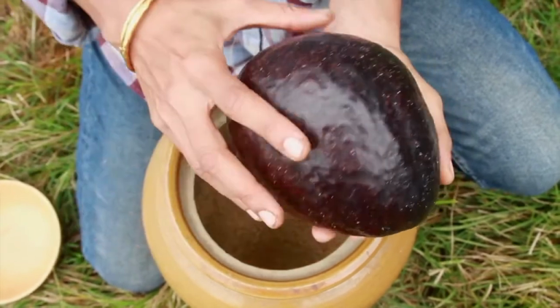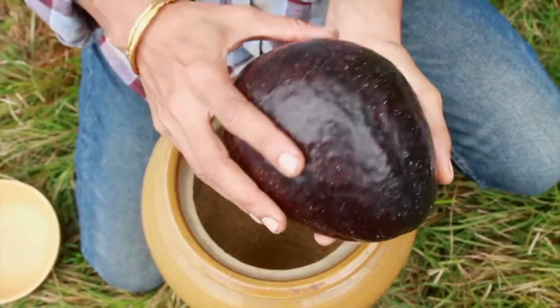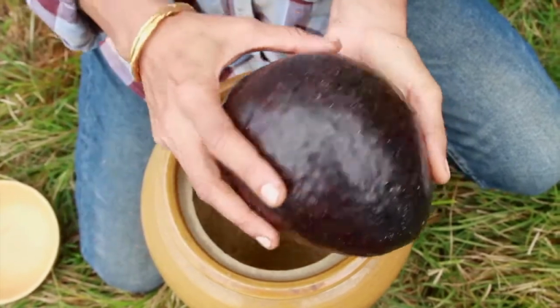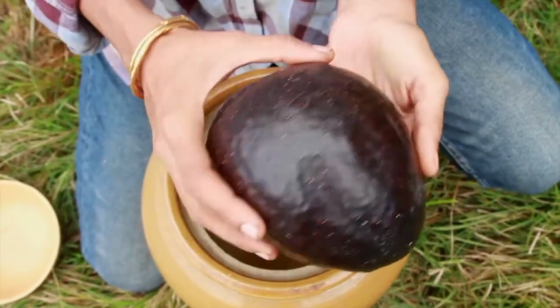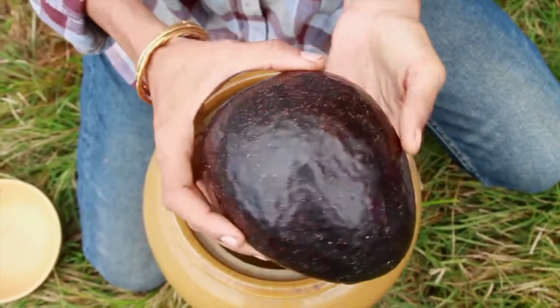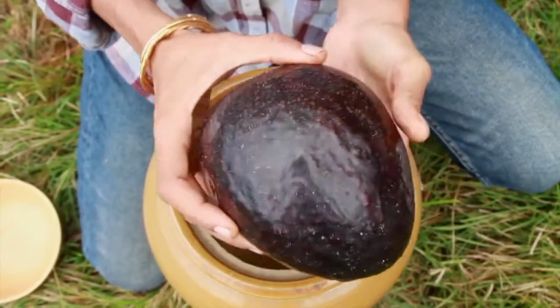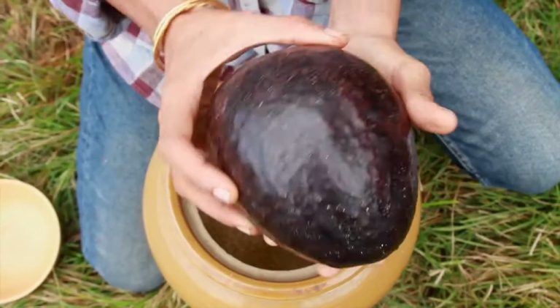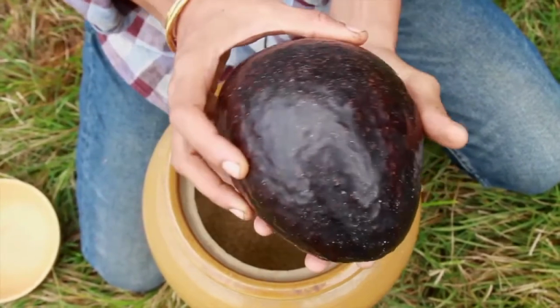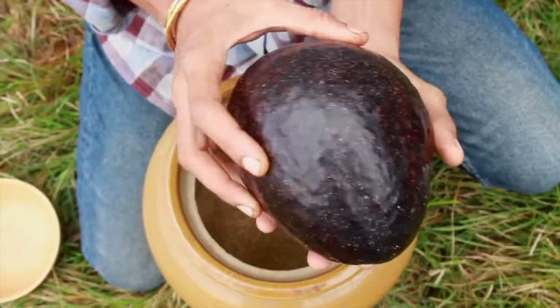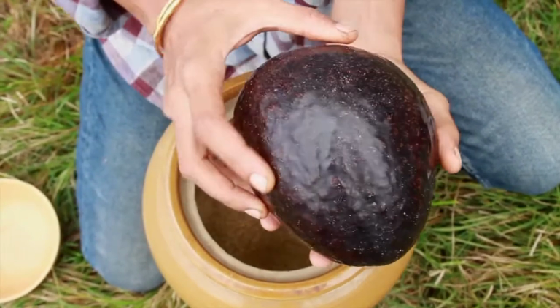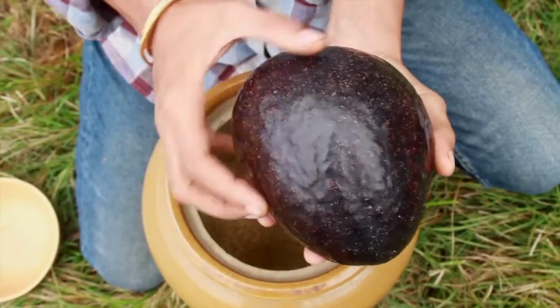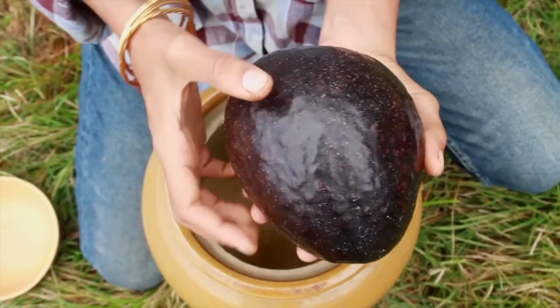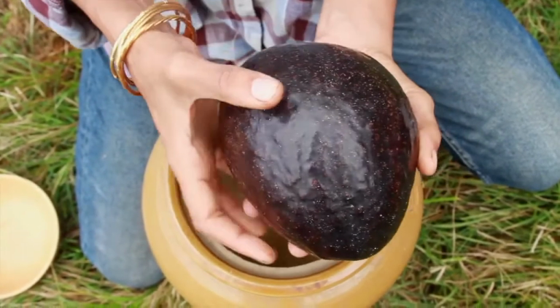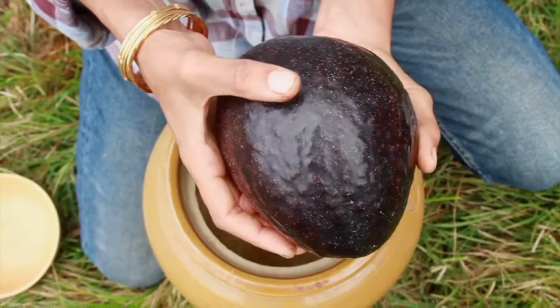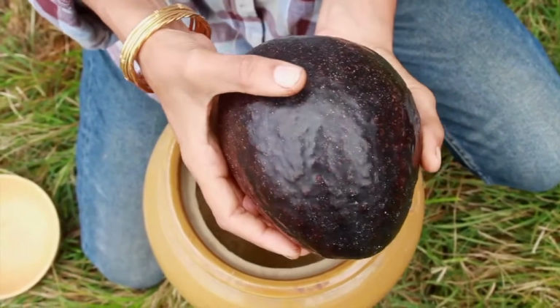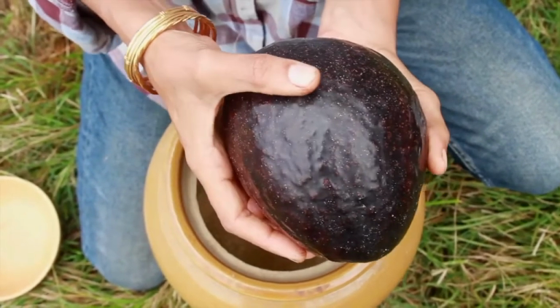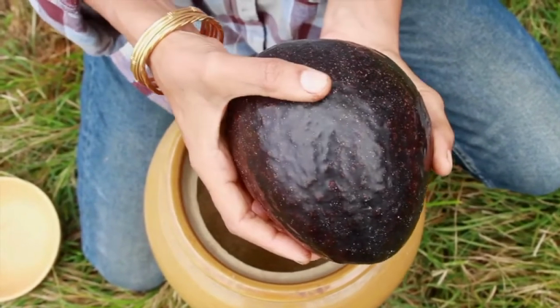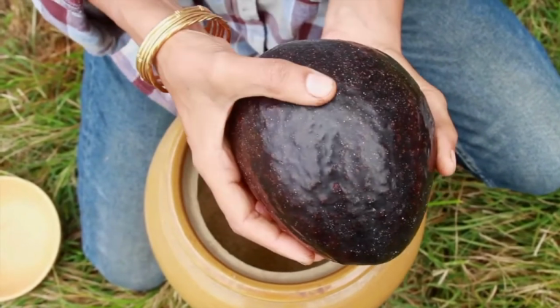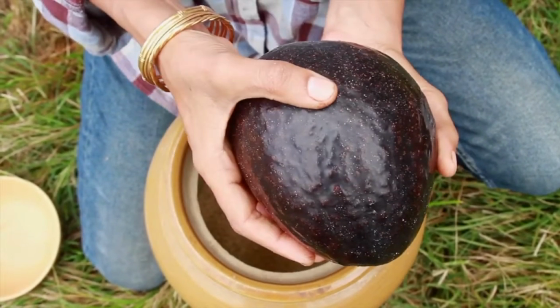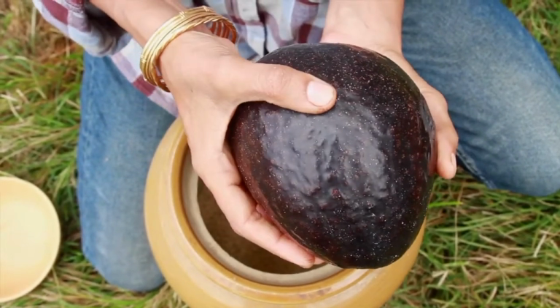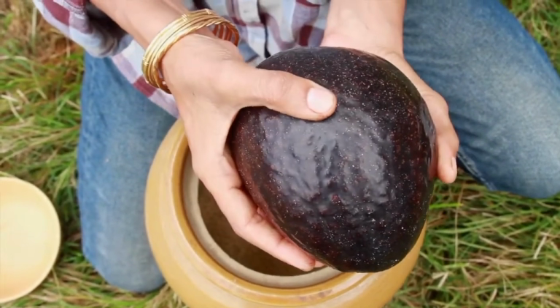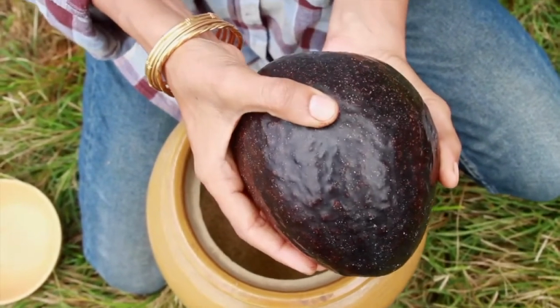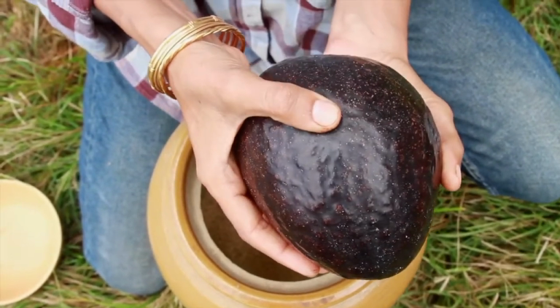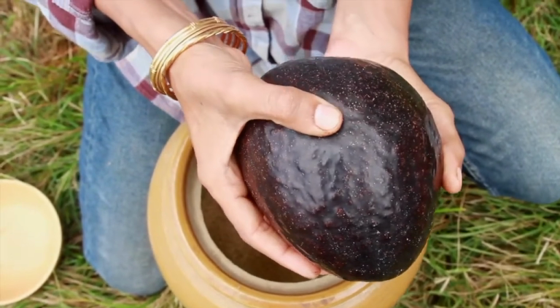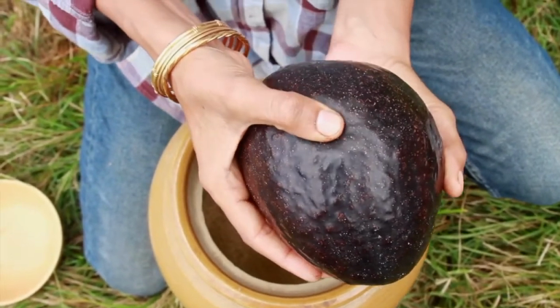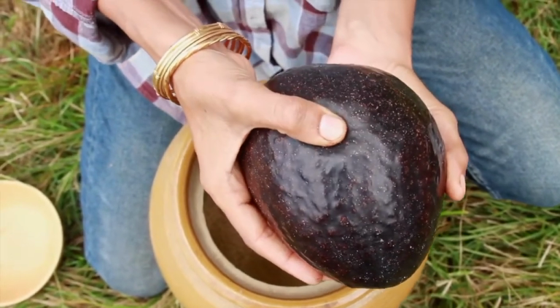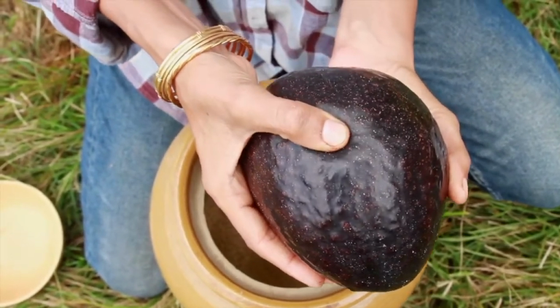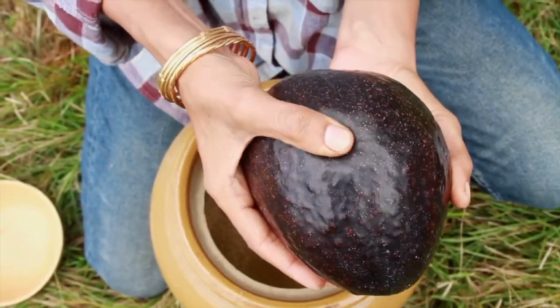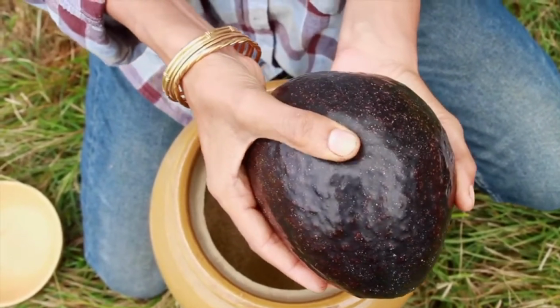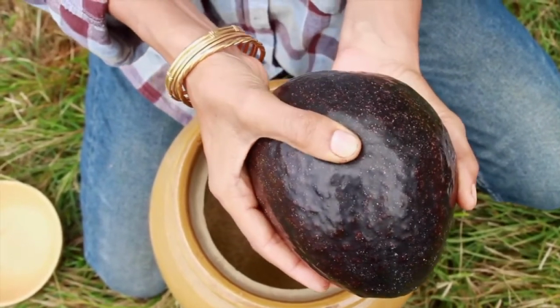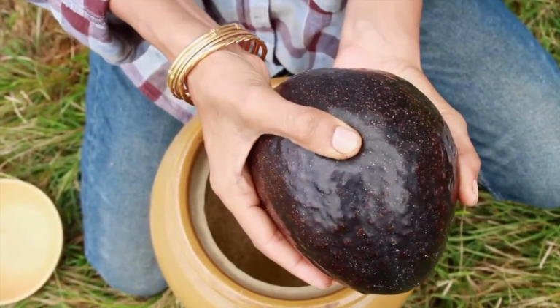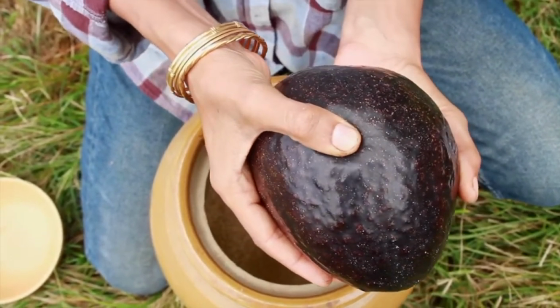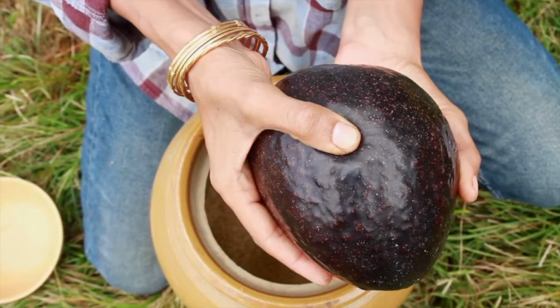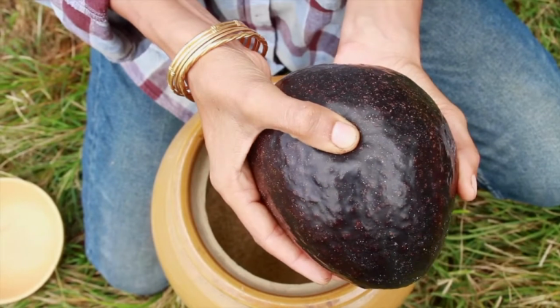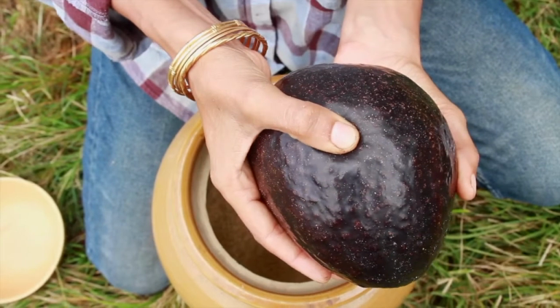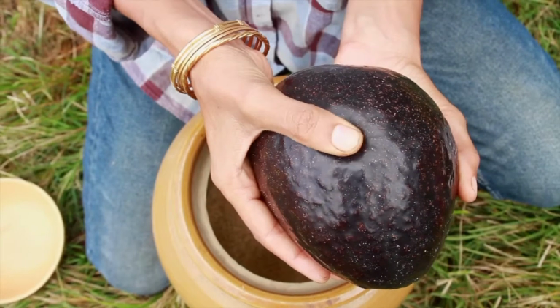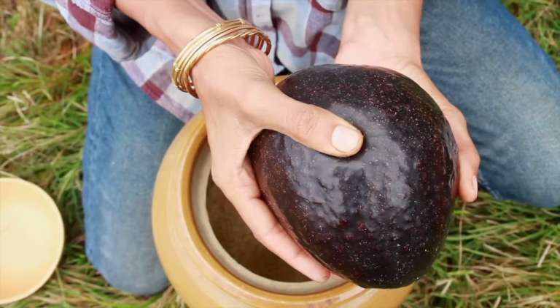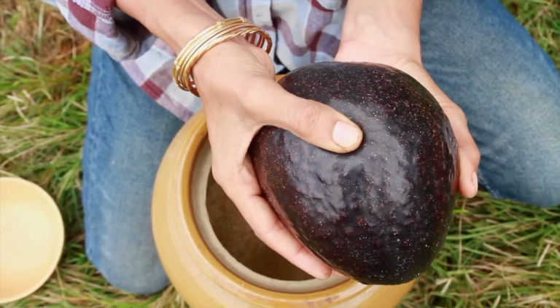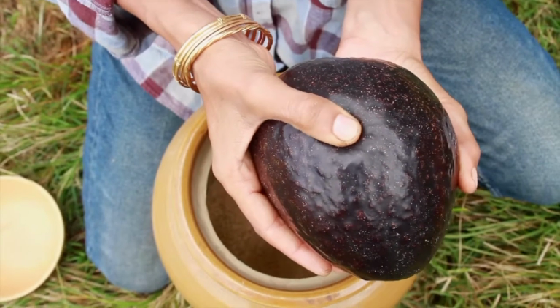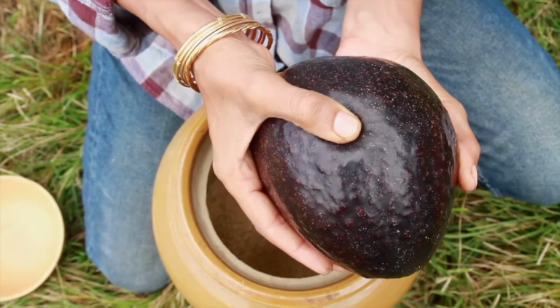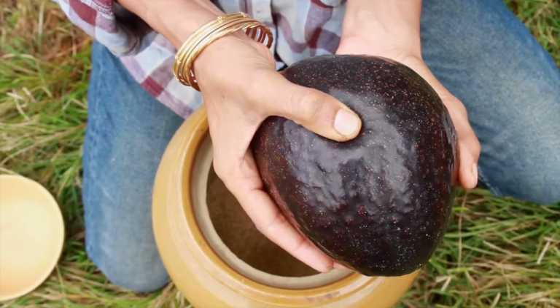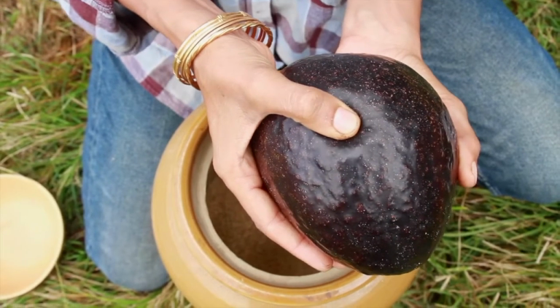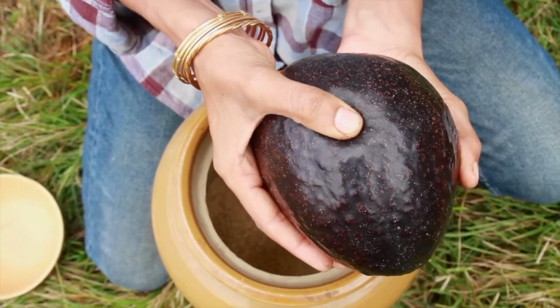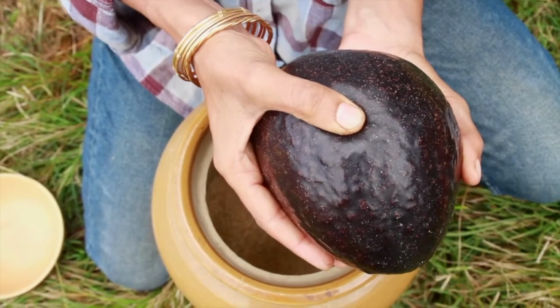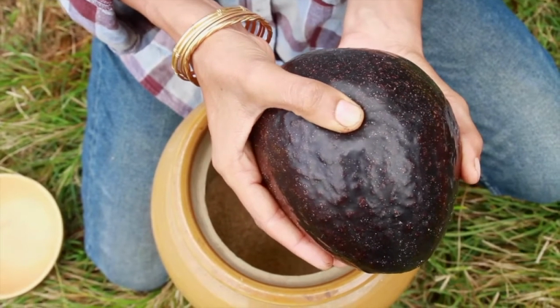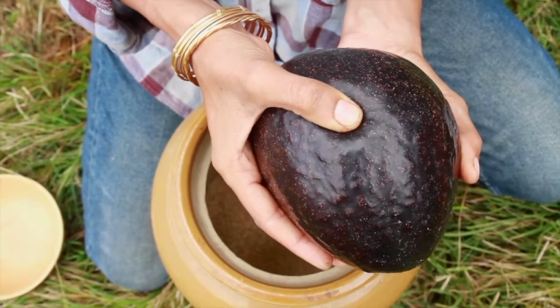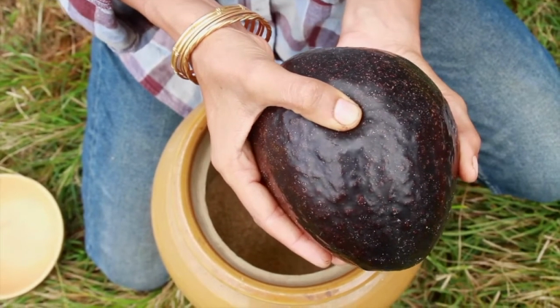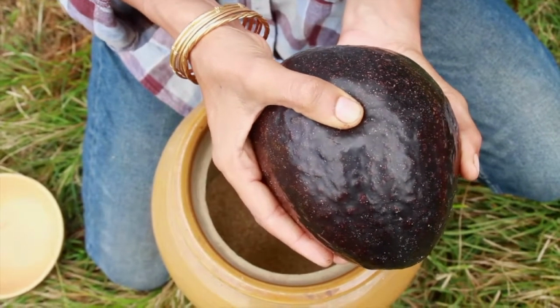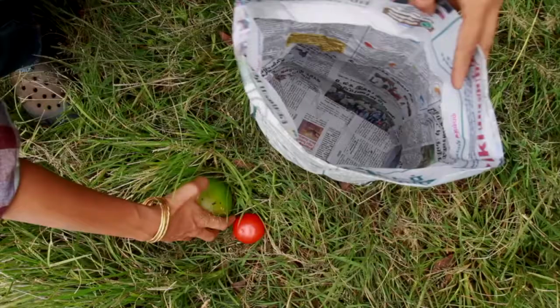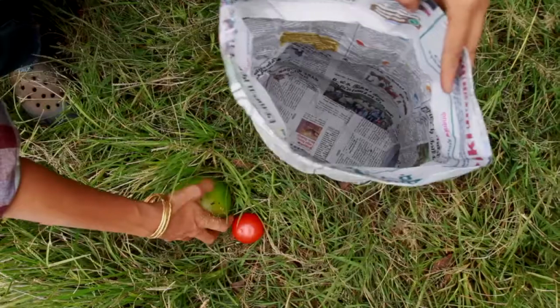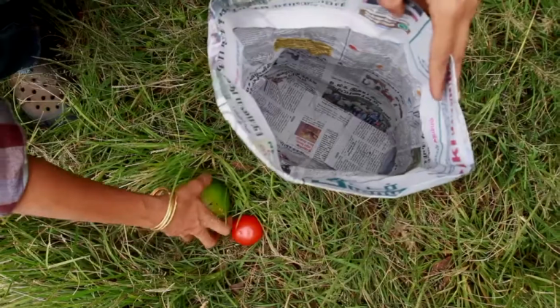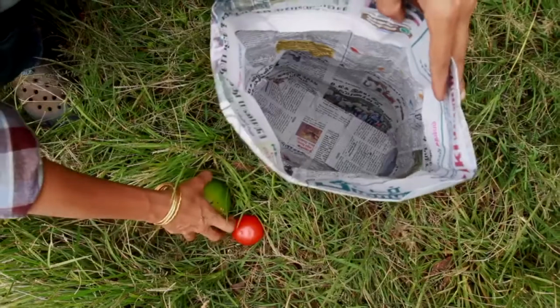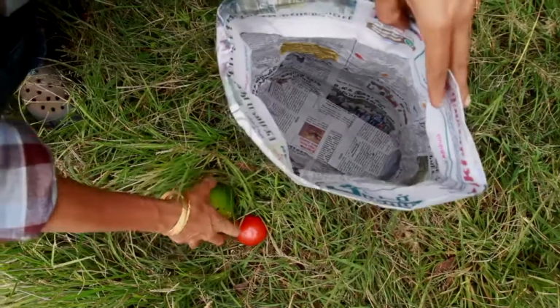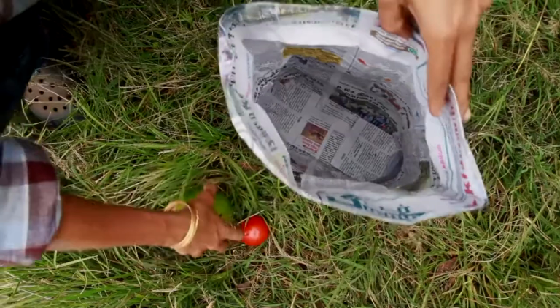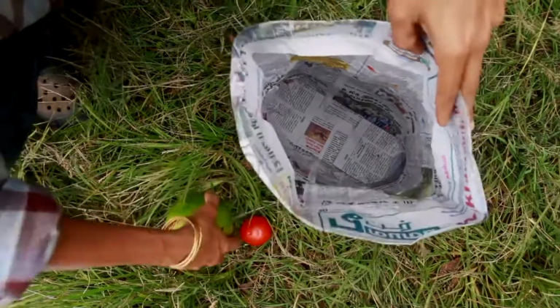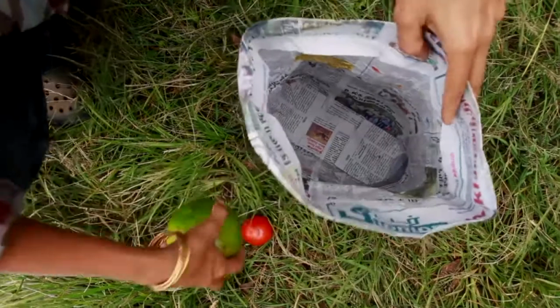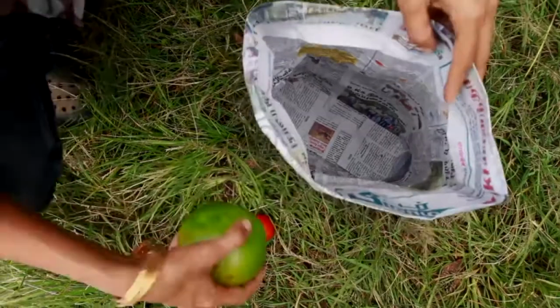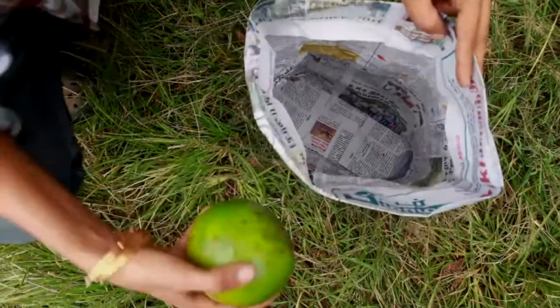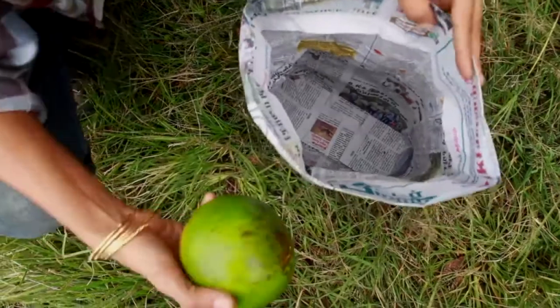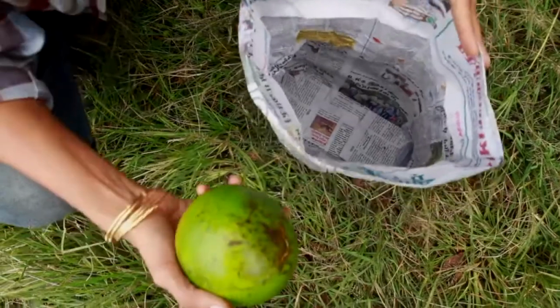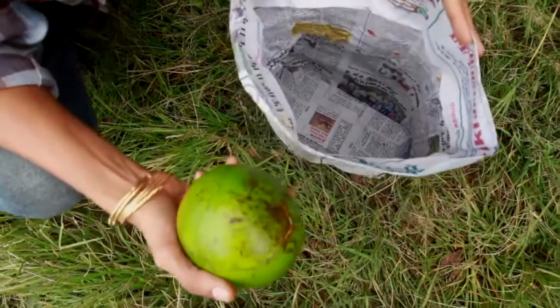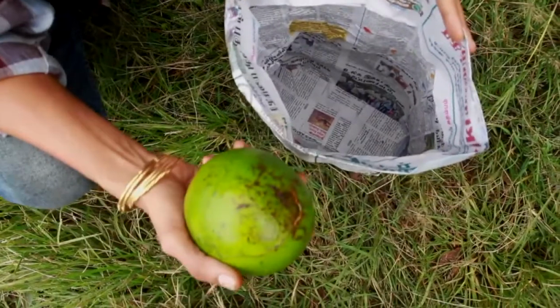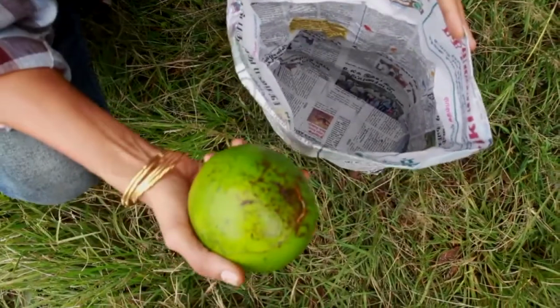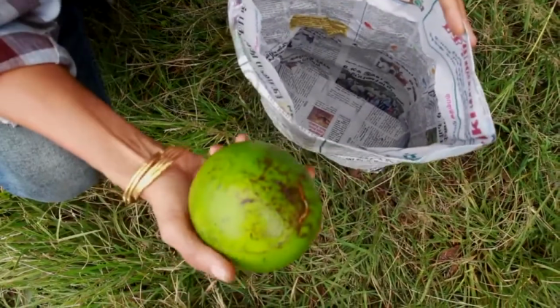This is a fully ripe avocado. Don't judge the avocado based on its color — you should base it on how soft it is, just about giving way like this.